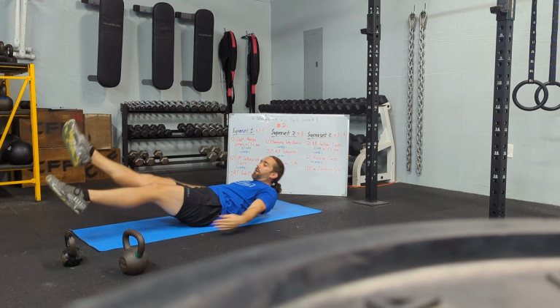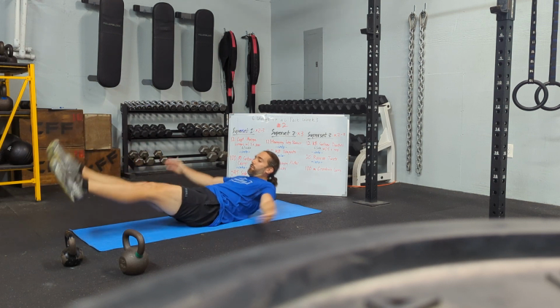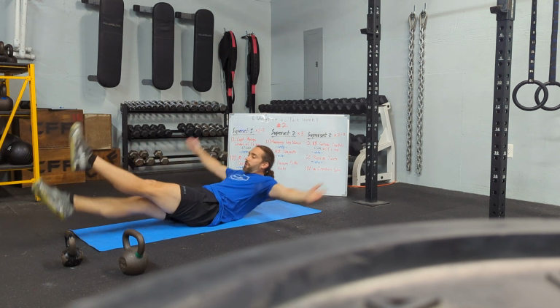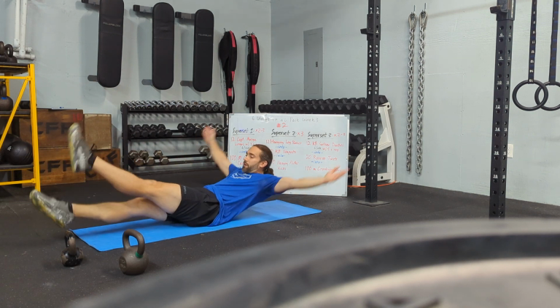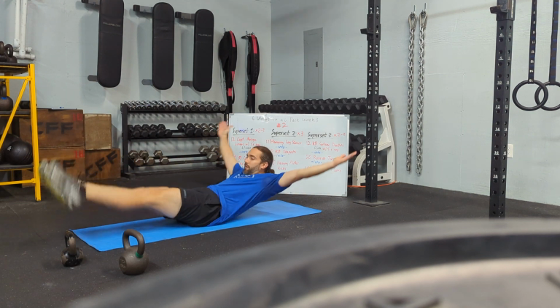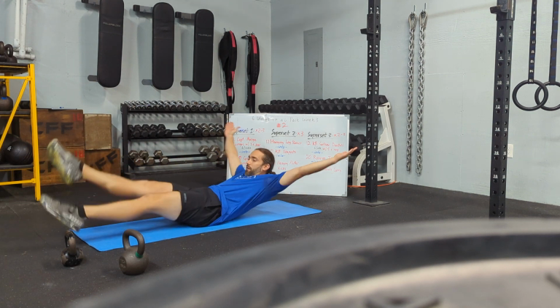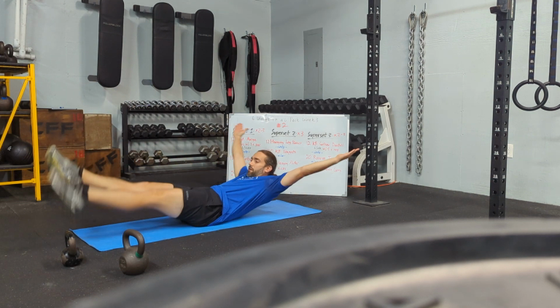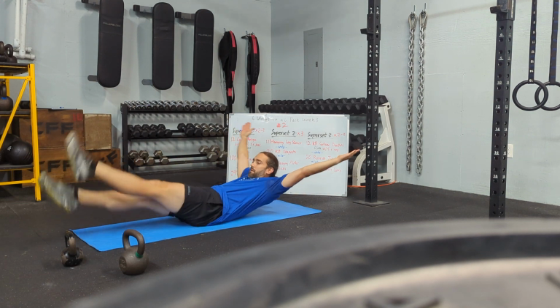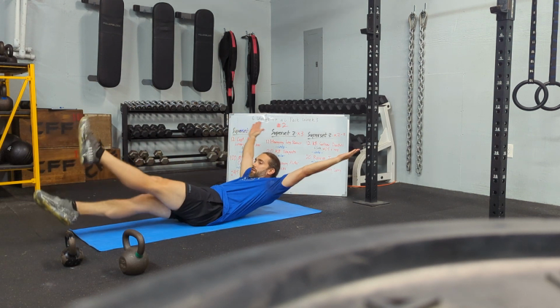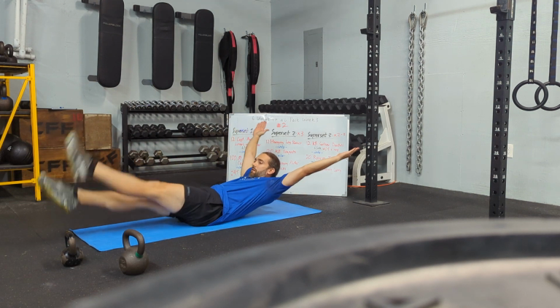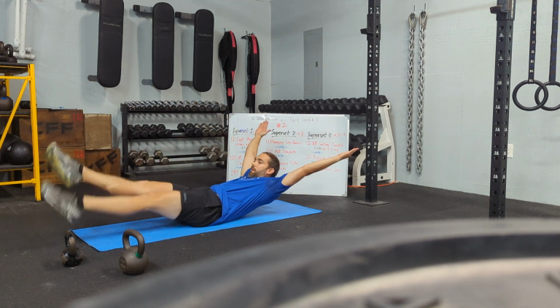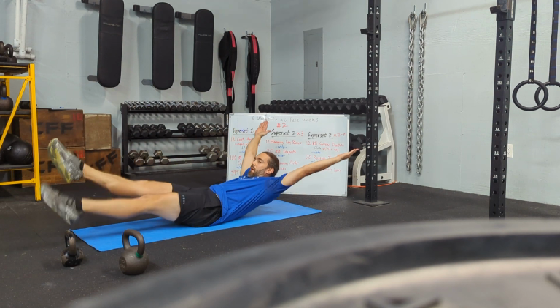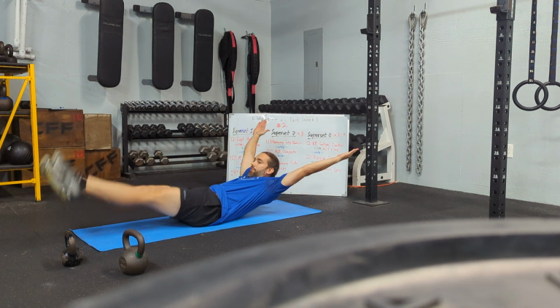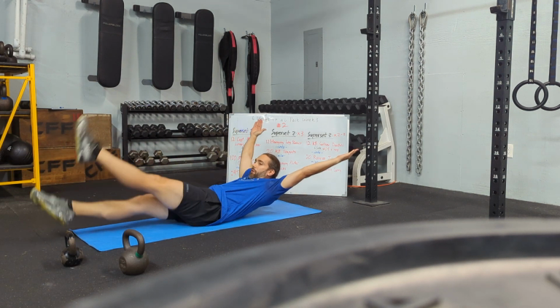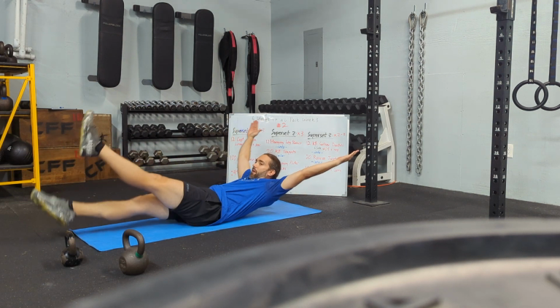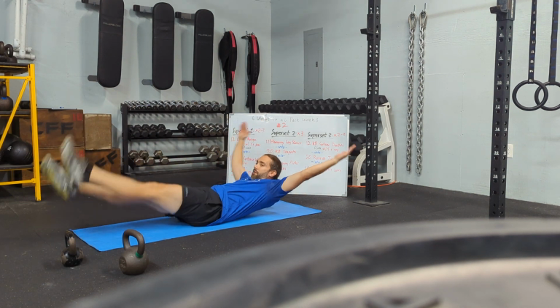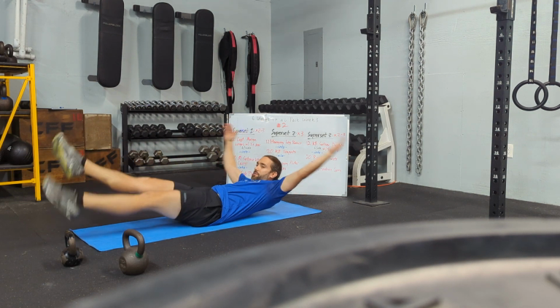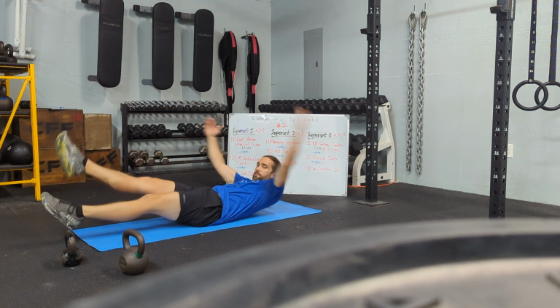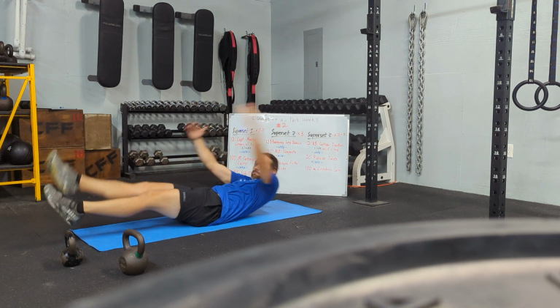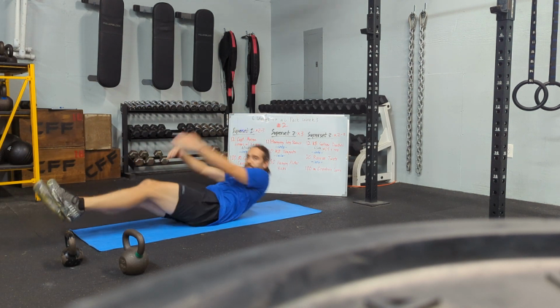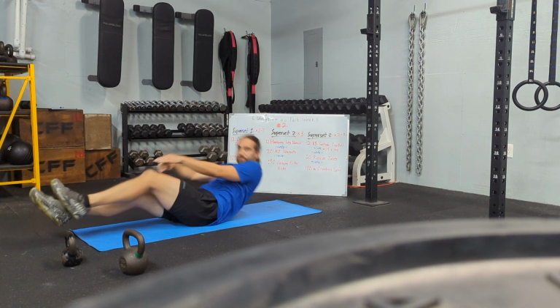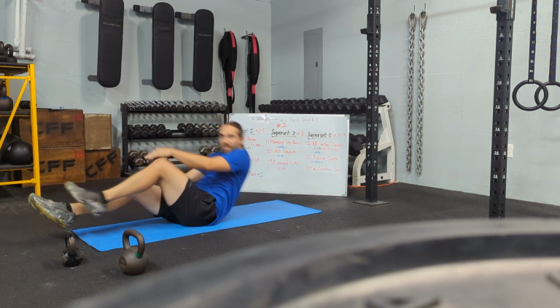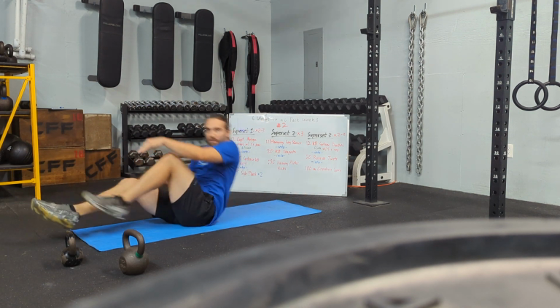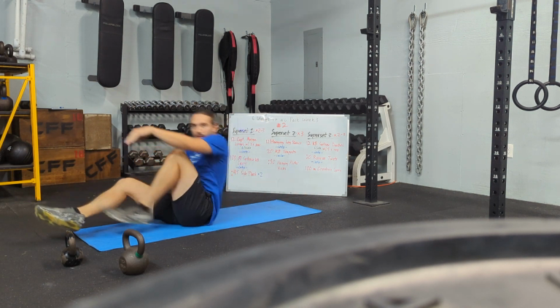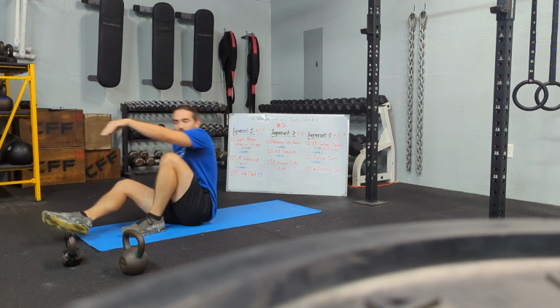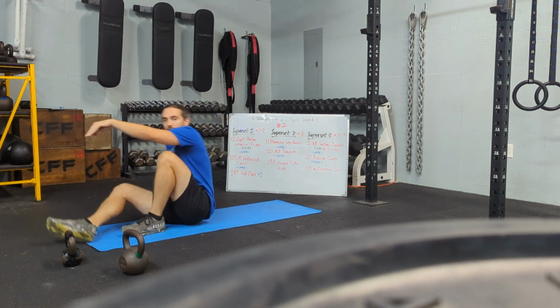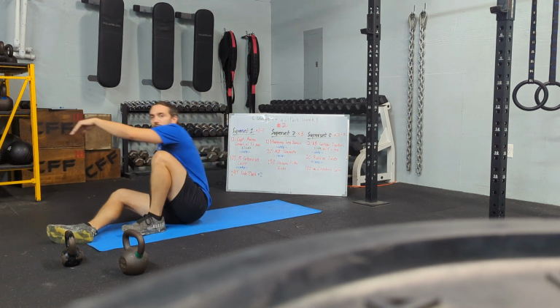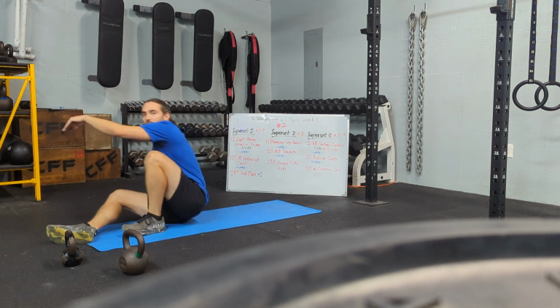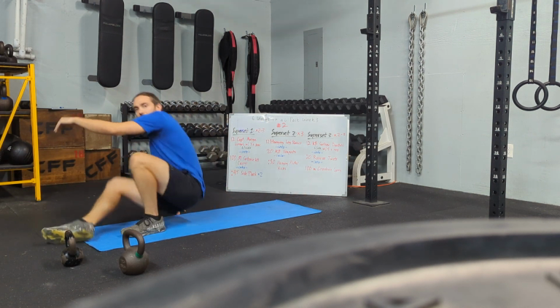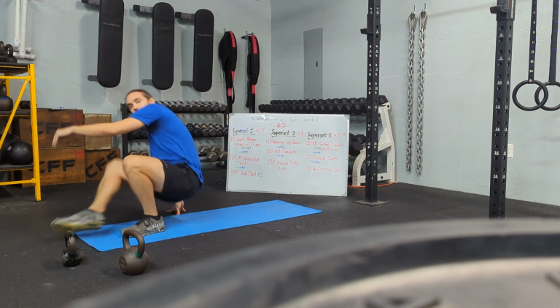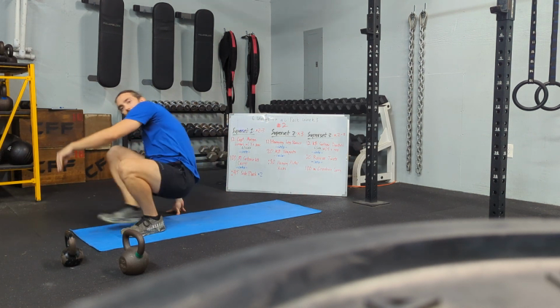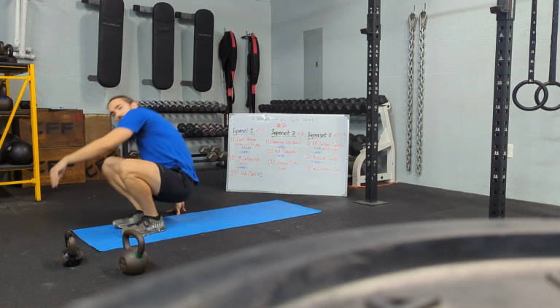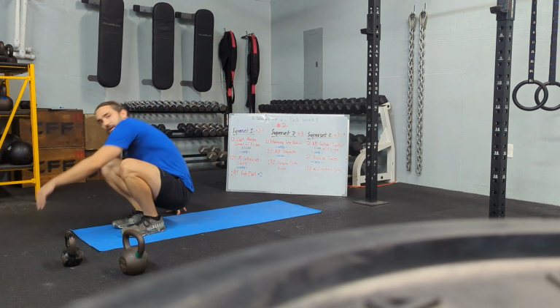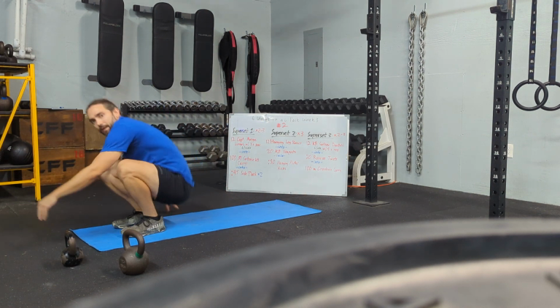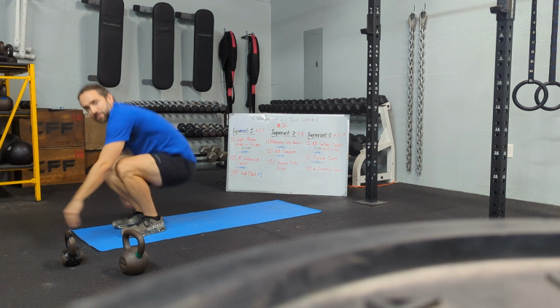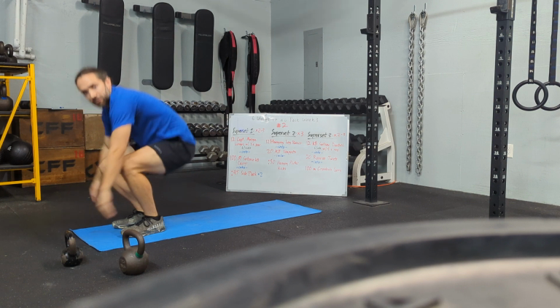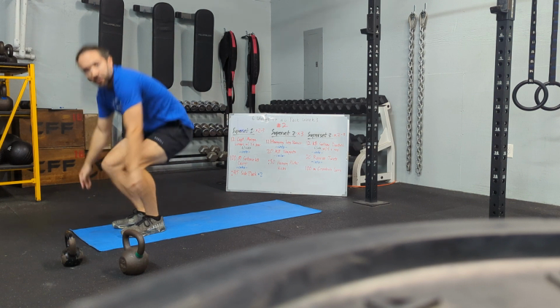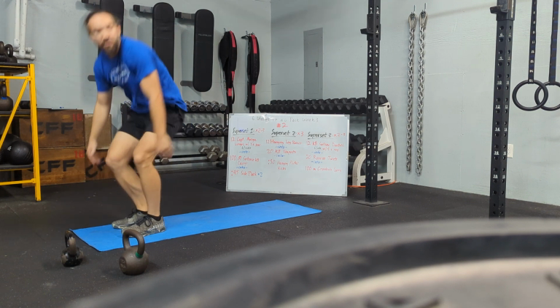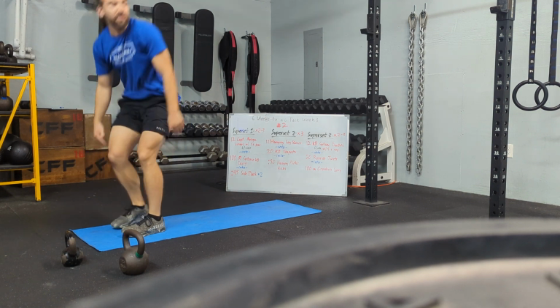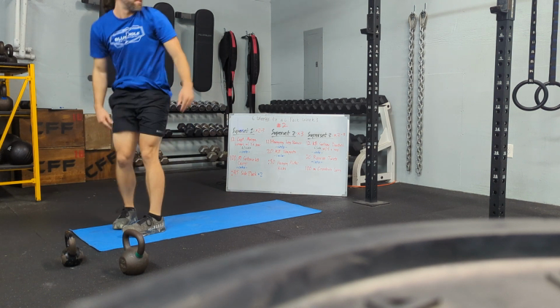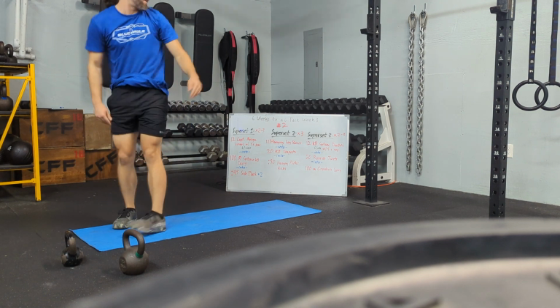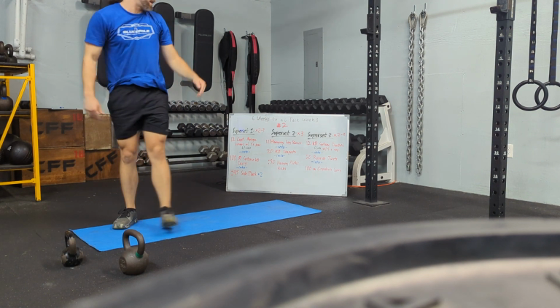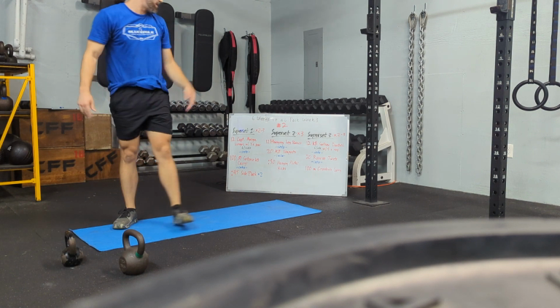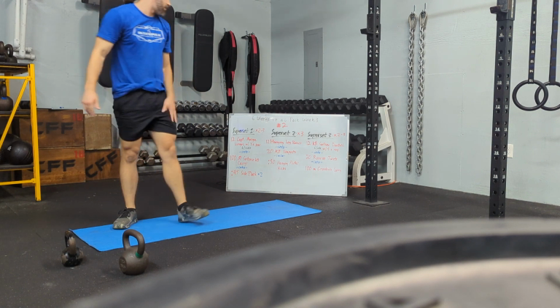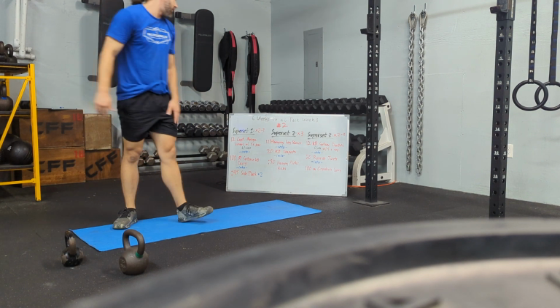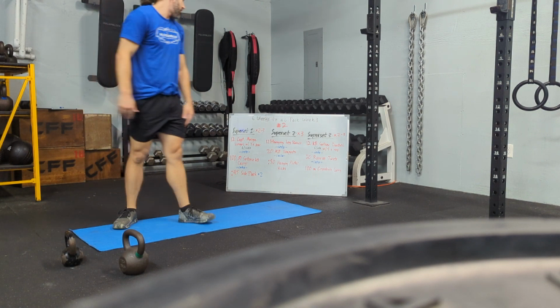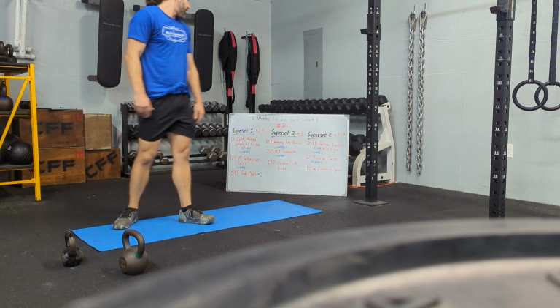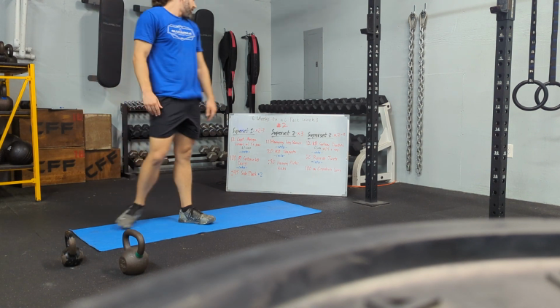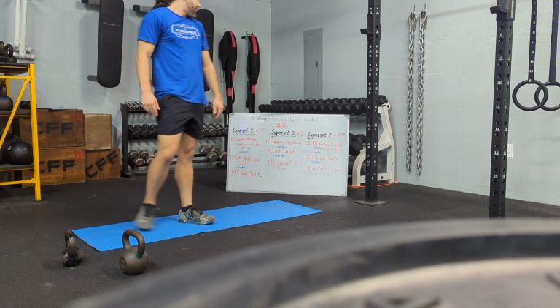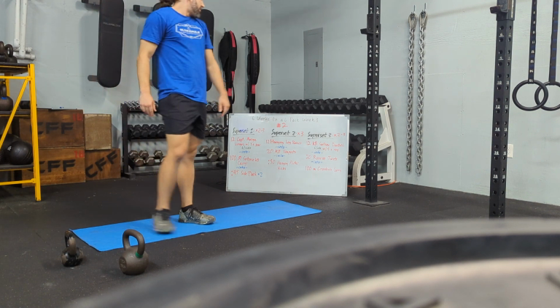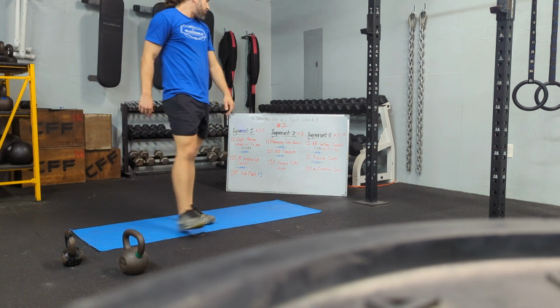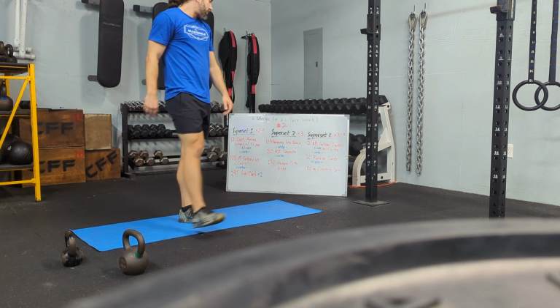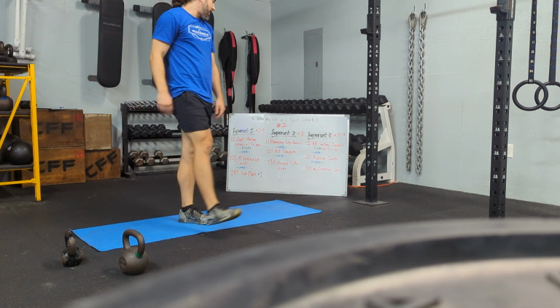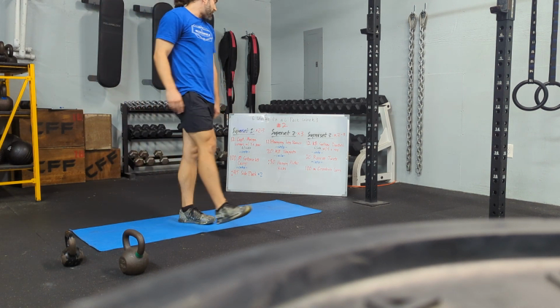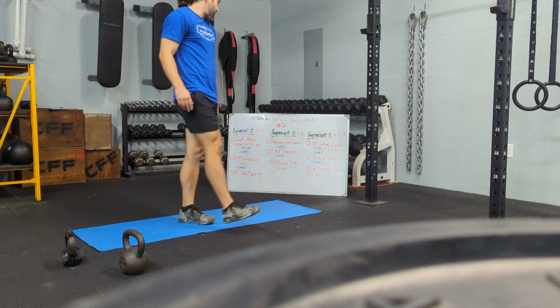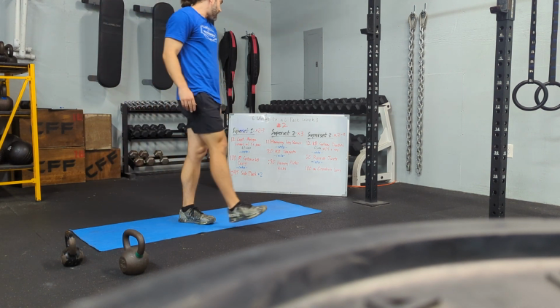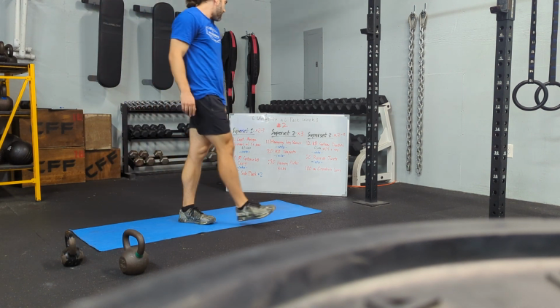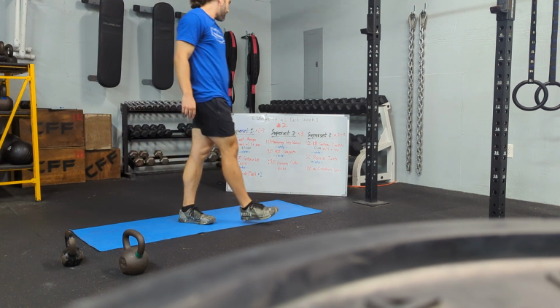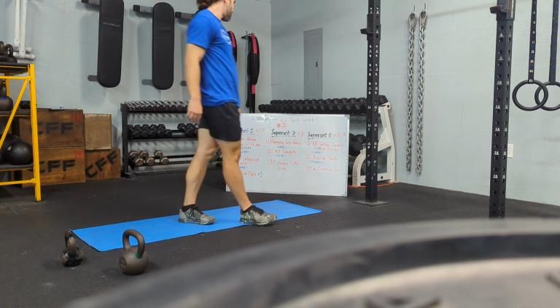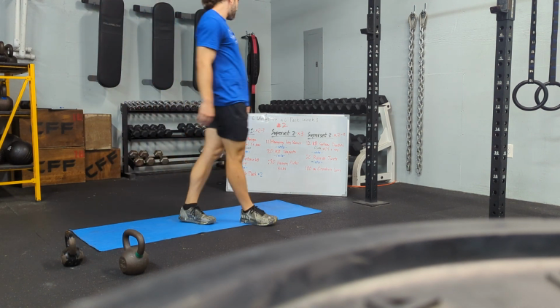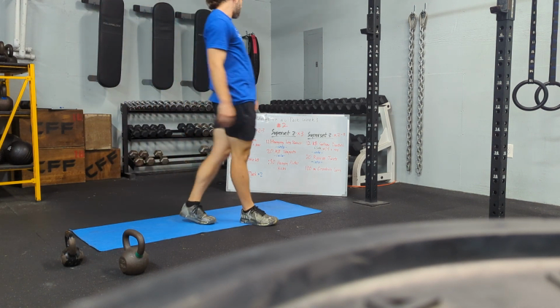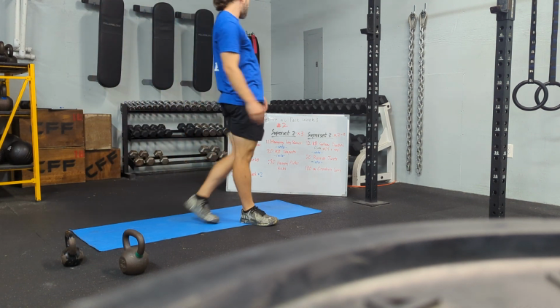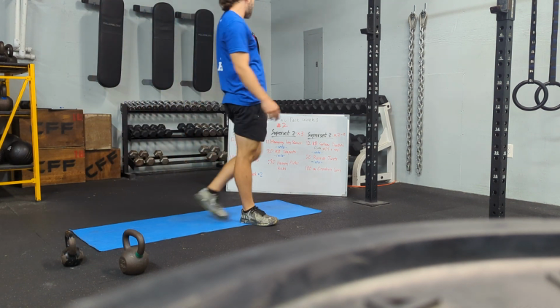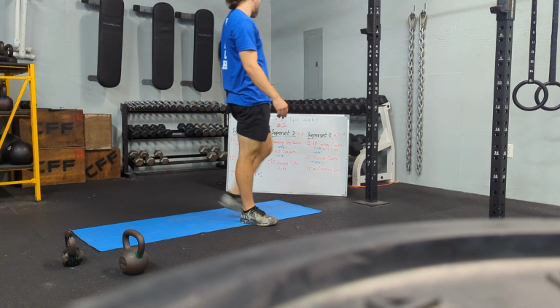Flutter kick on the ground — yeah, you can do it gradually. All right, three times through. Then suitcase deadlifts.